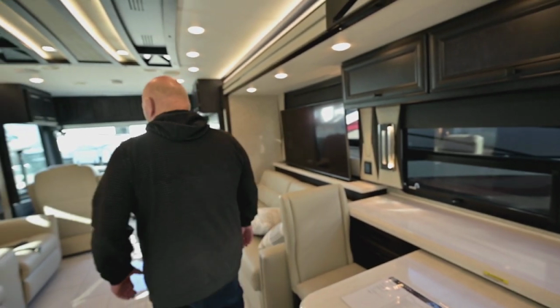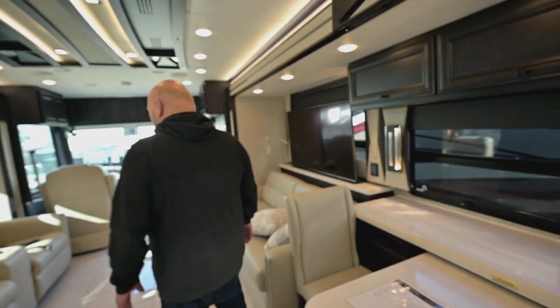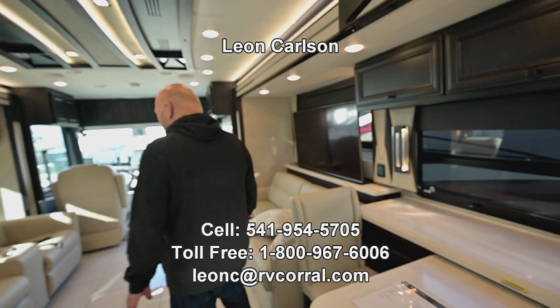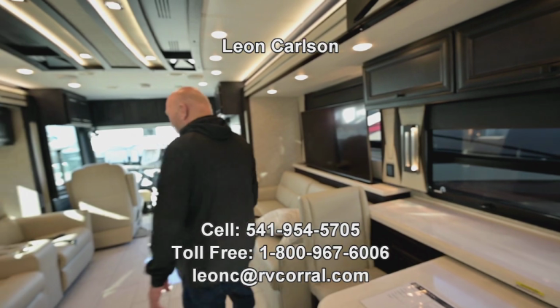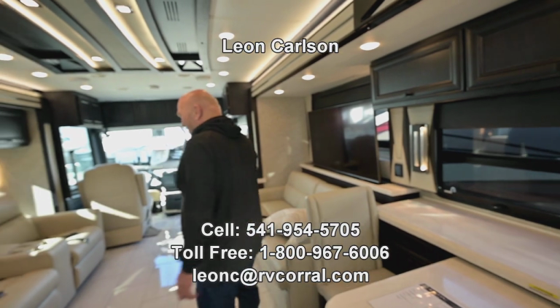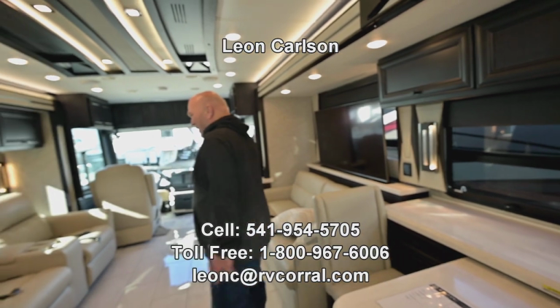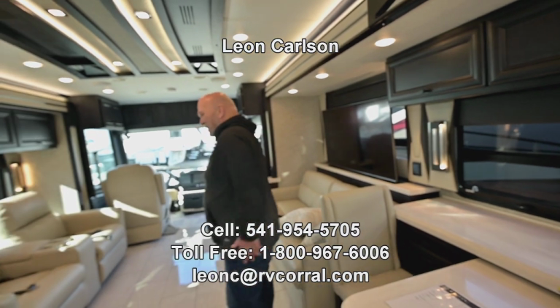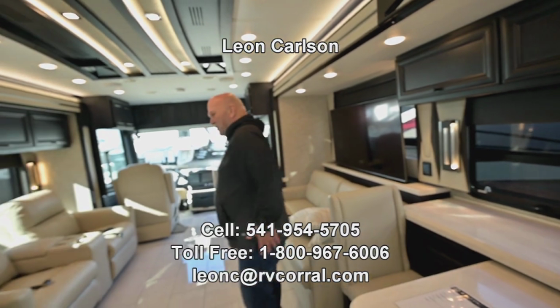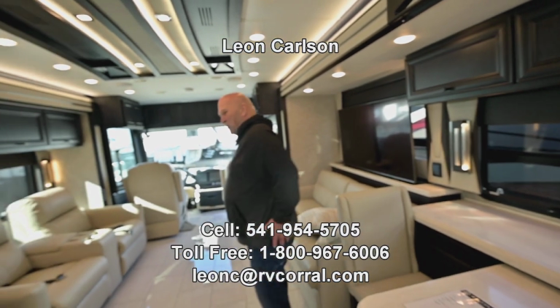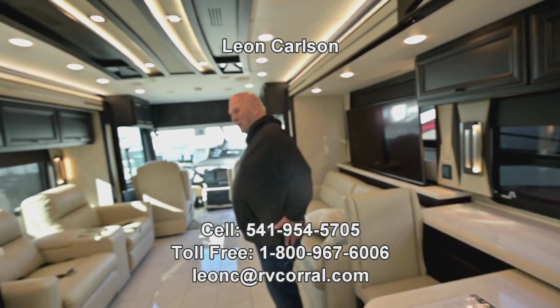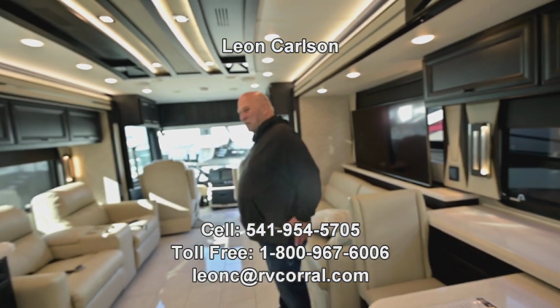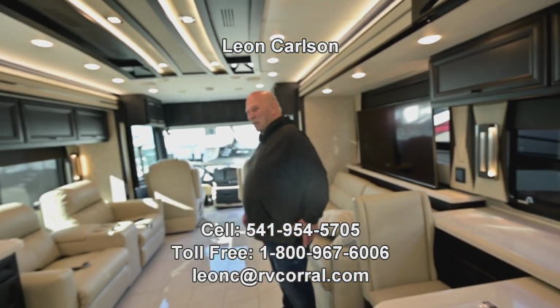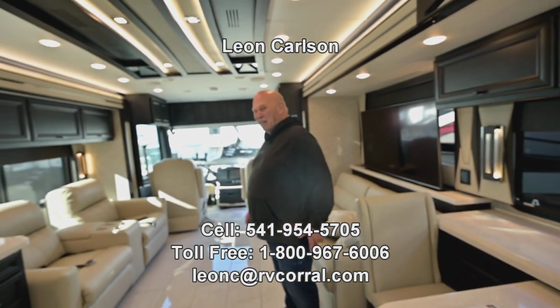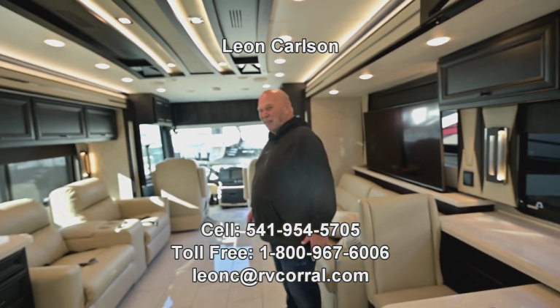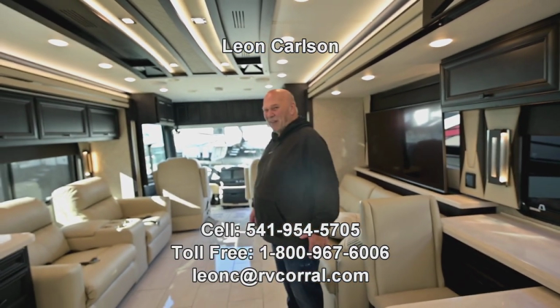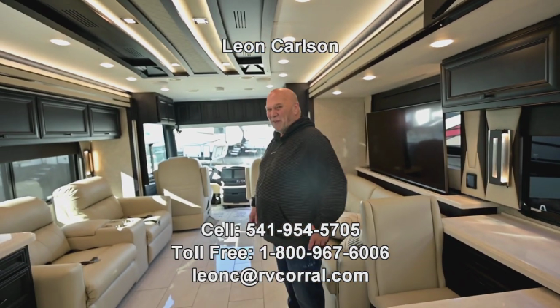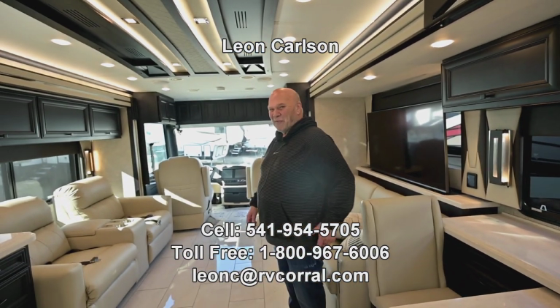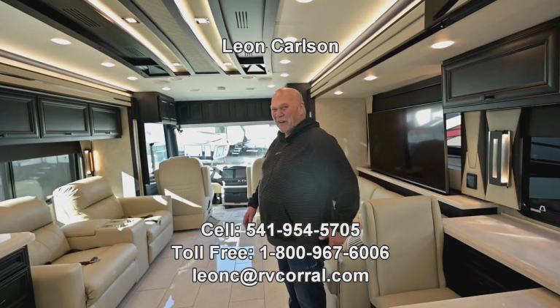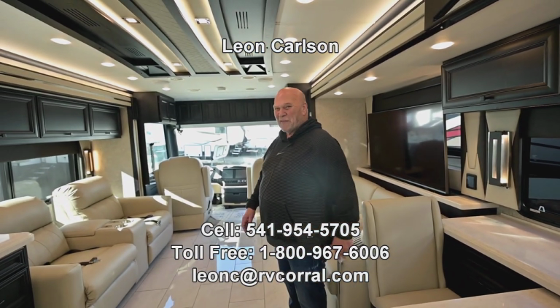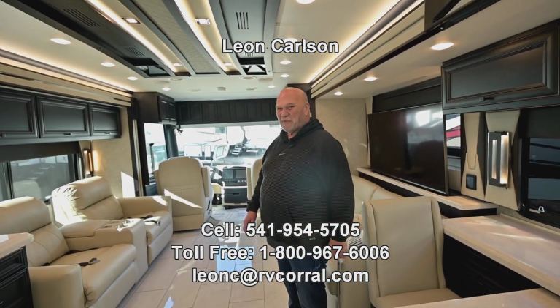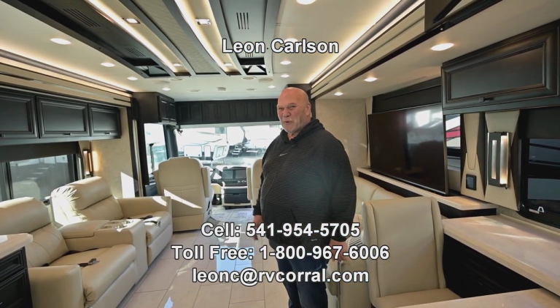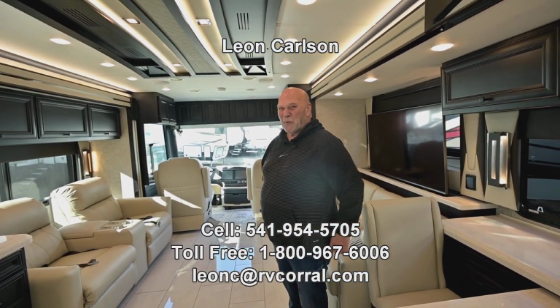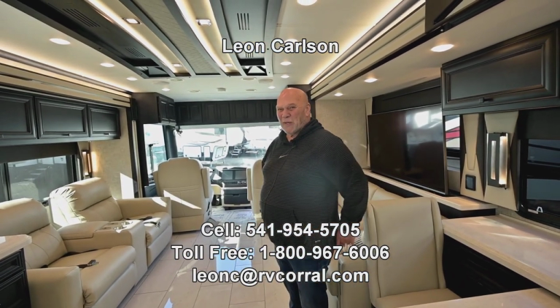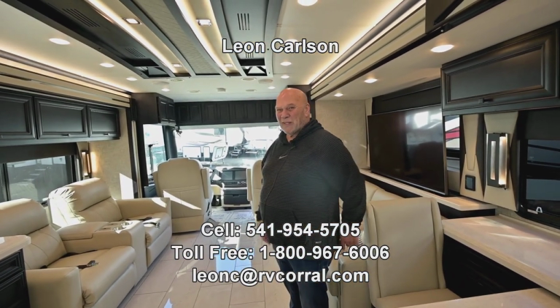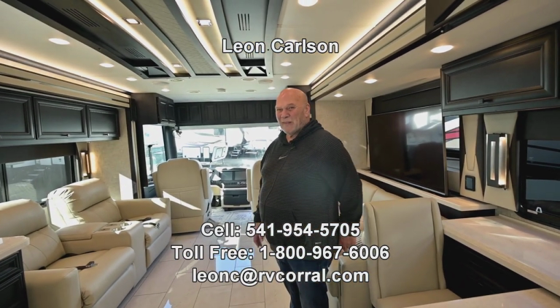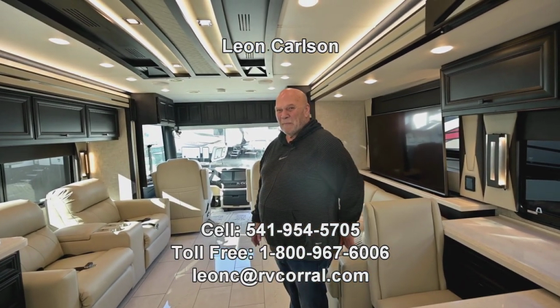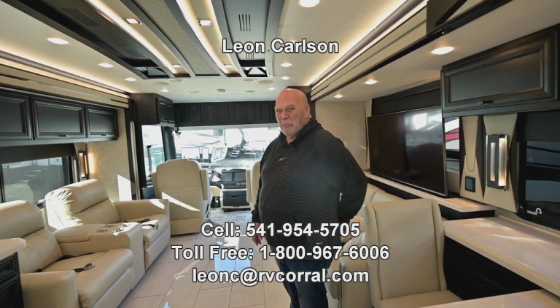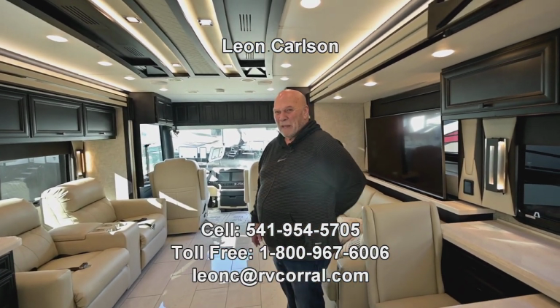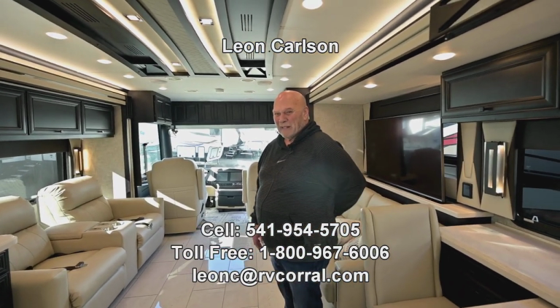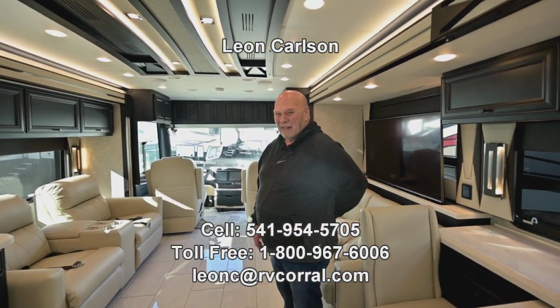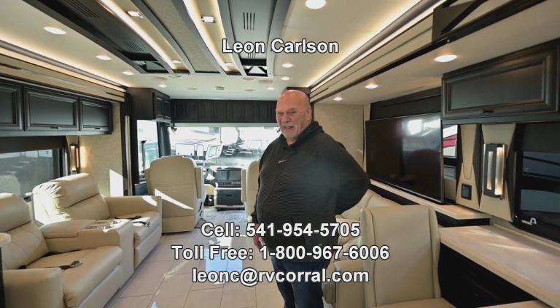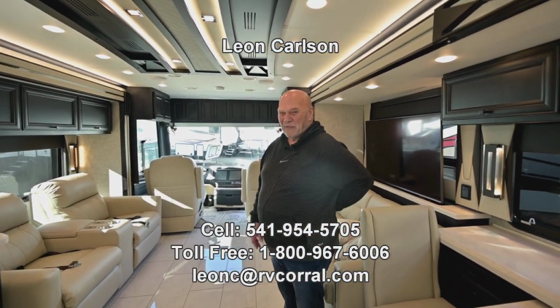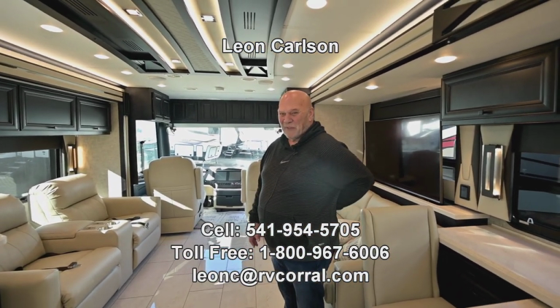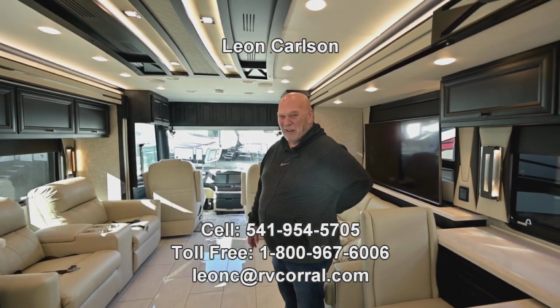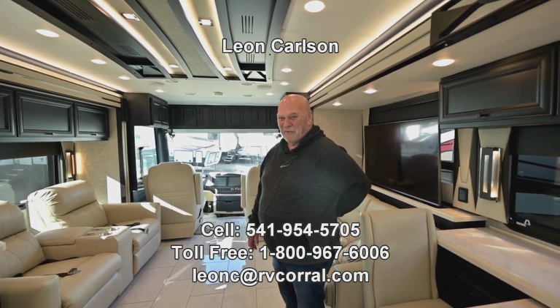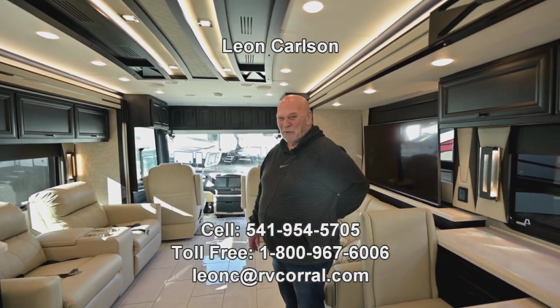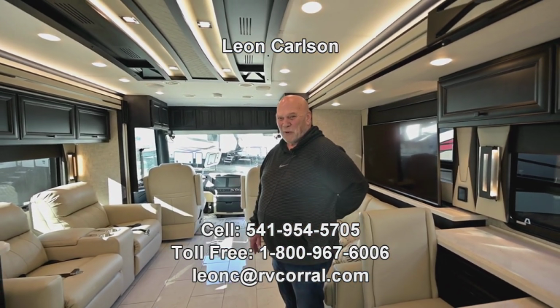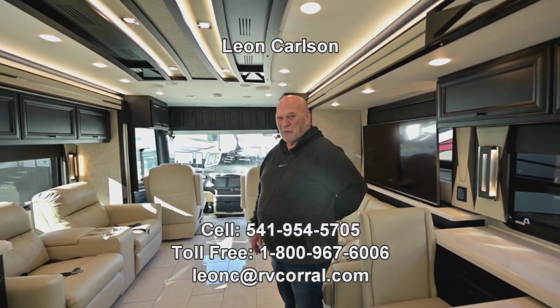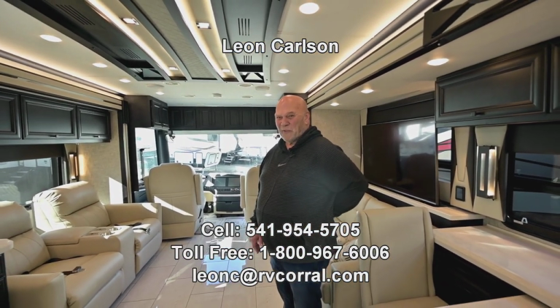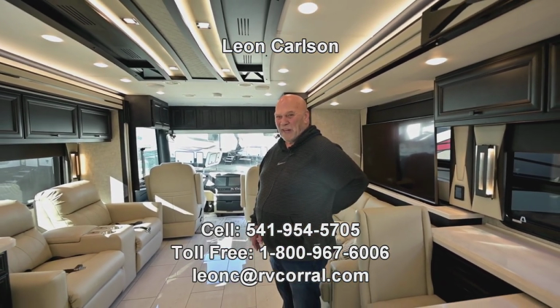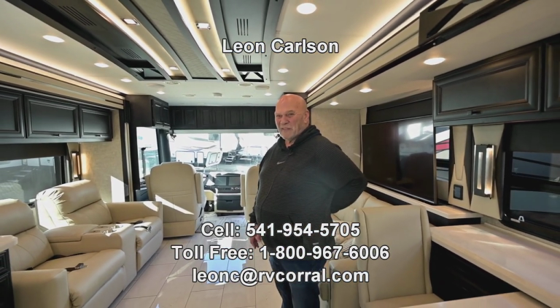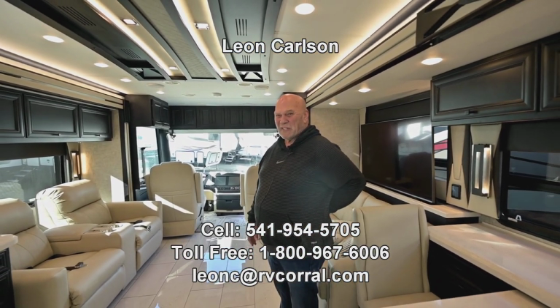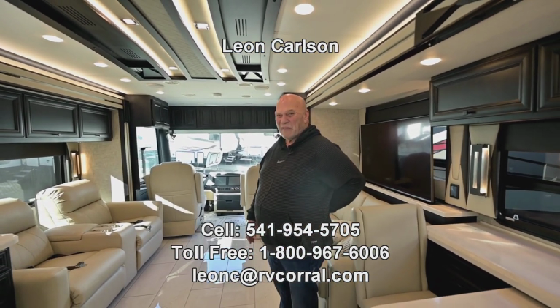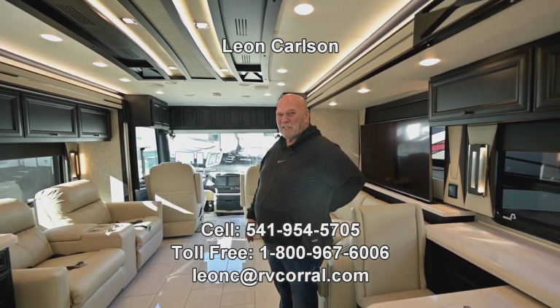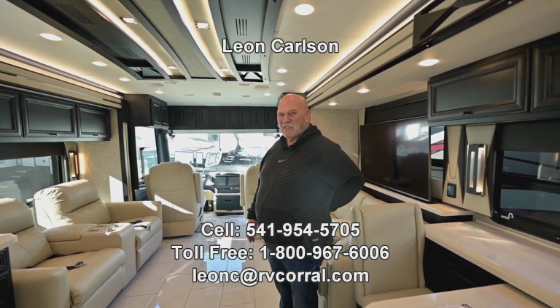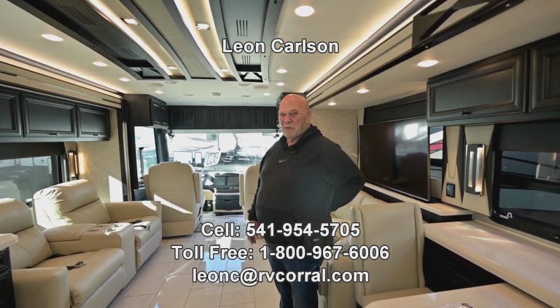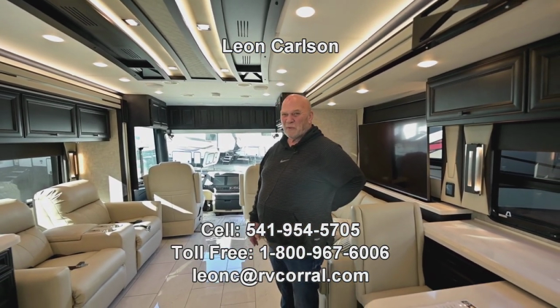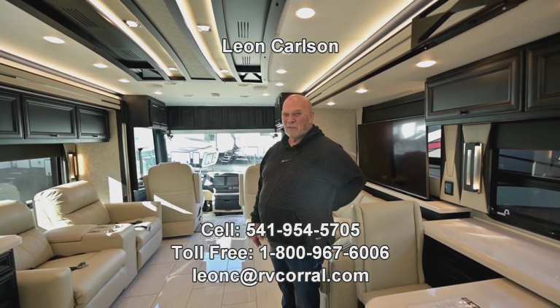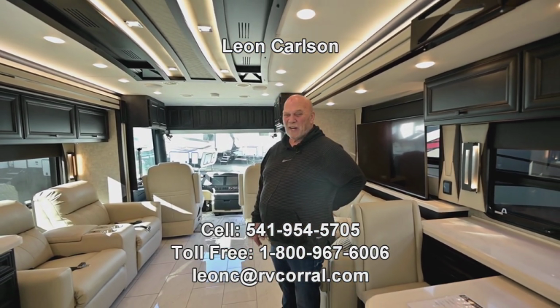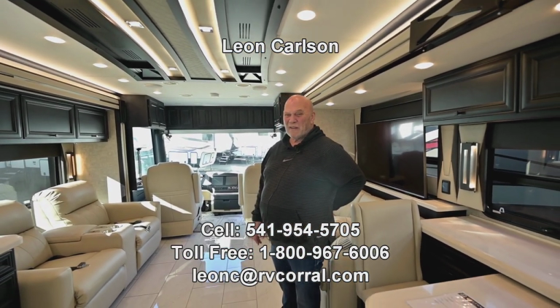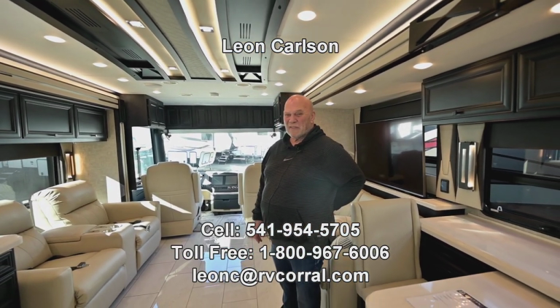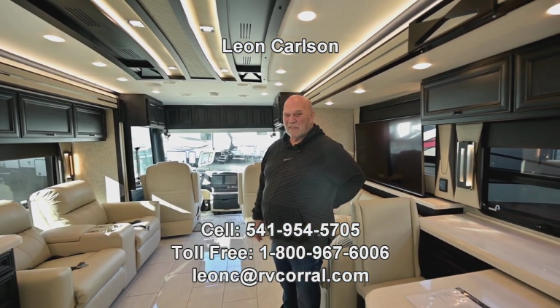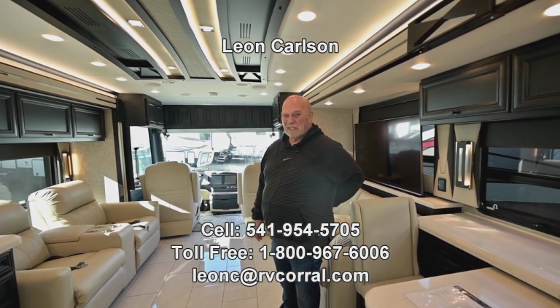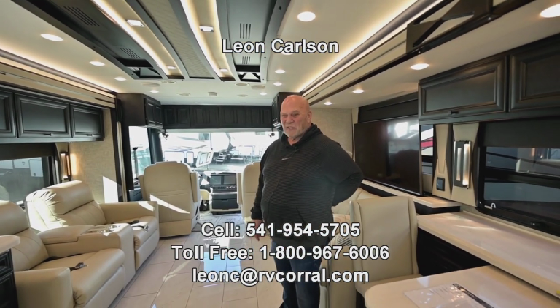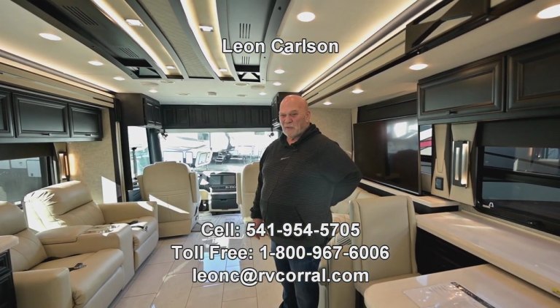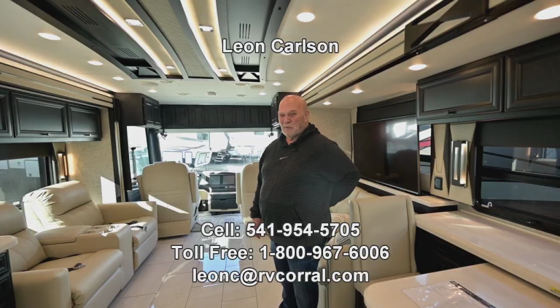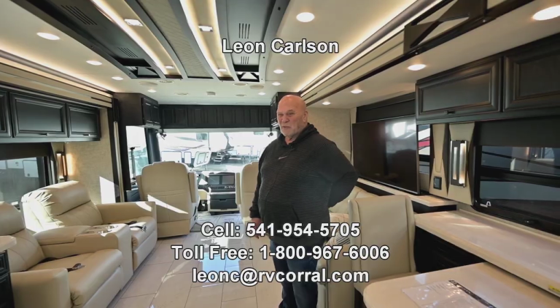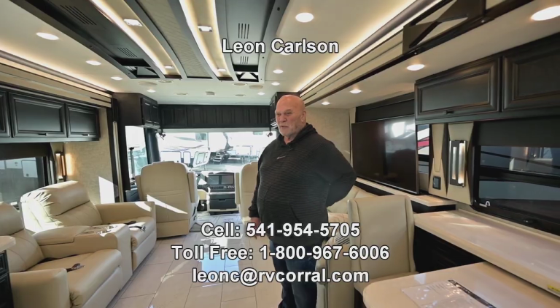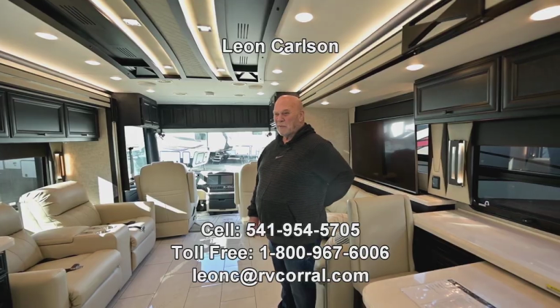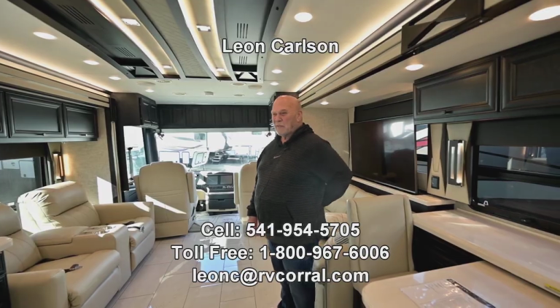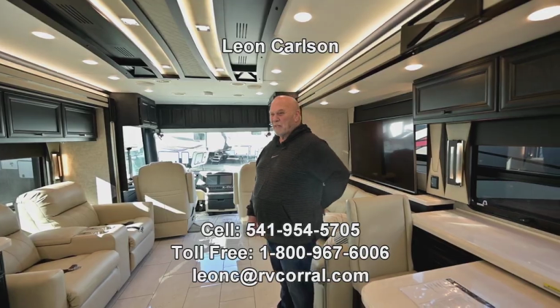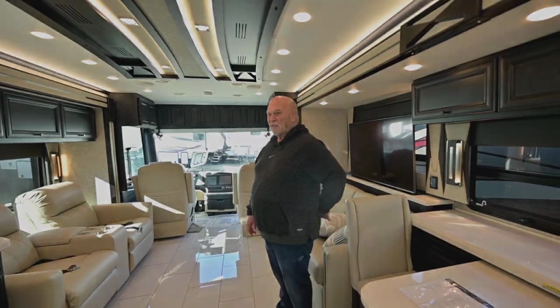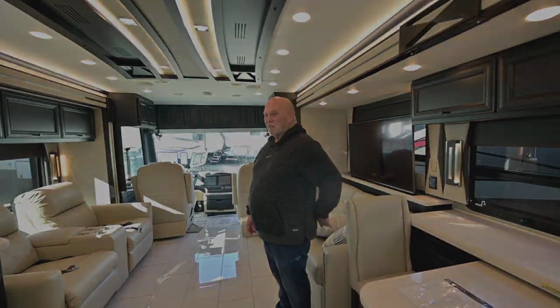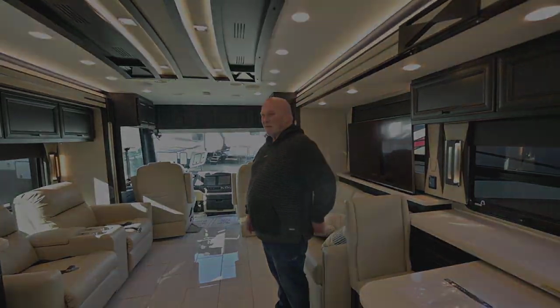Give me a call at 541-954-5705 and thanks for viewing the video.